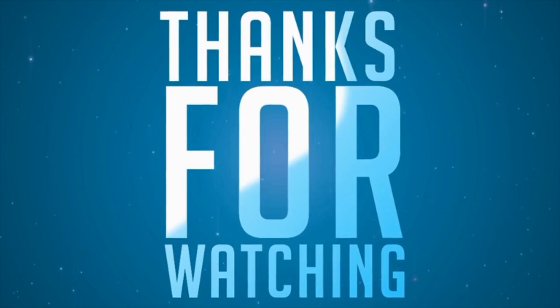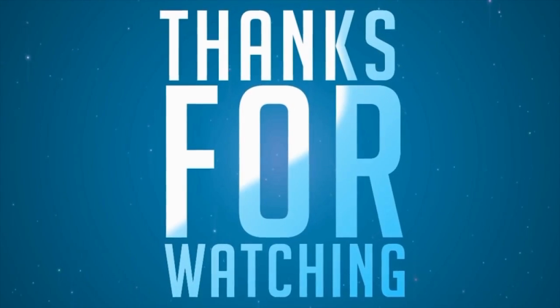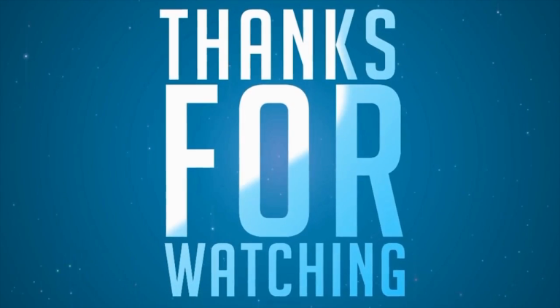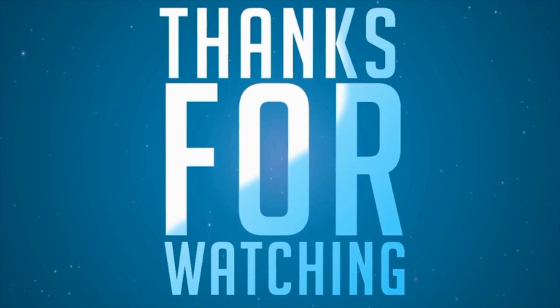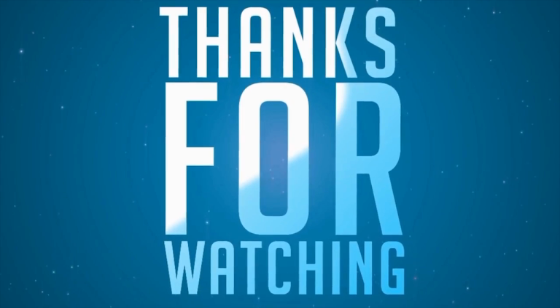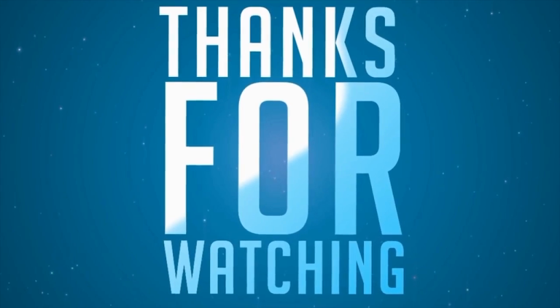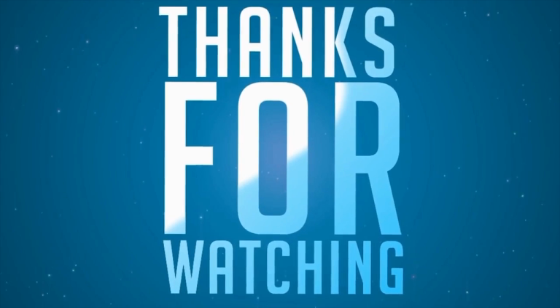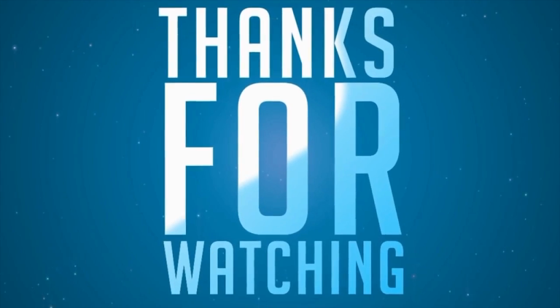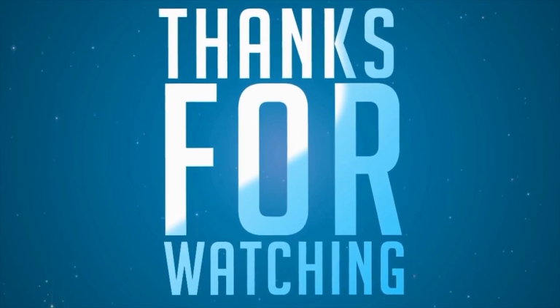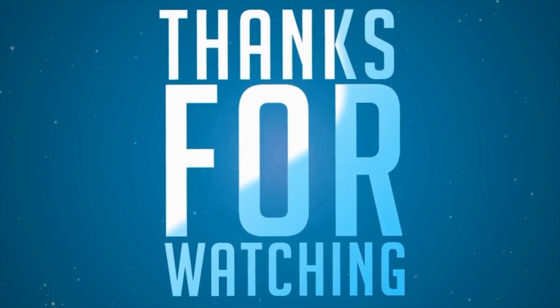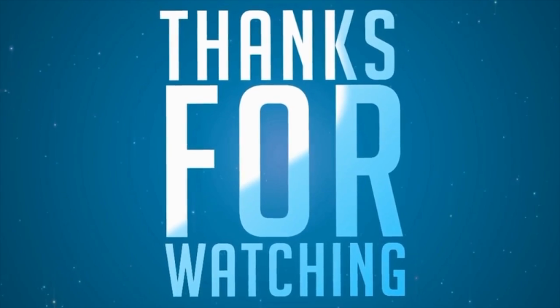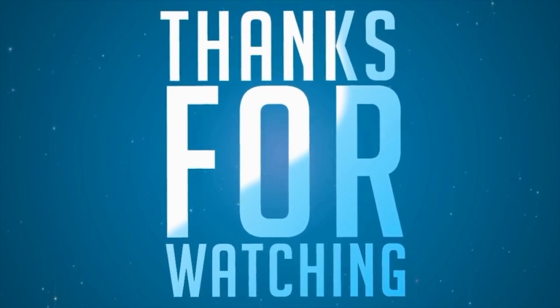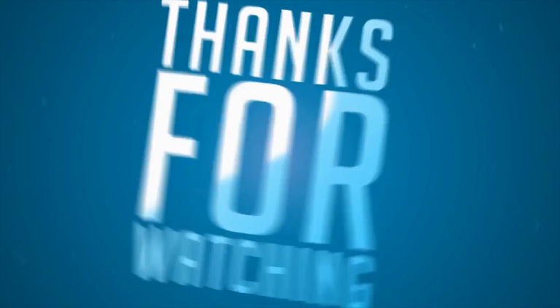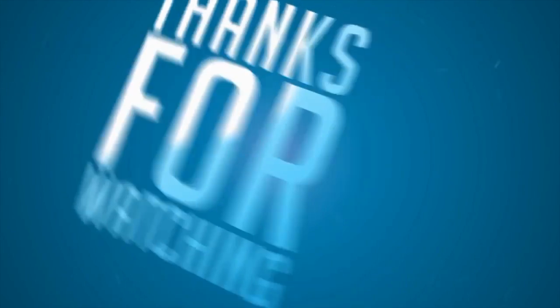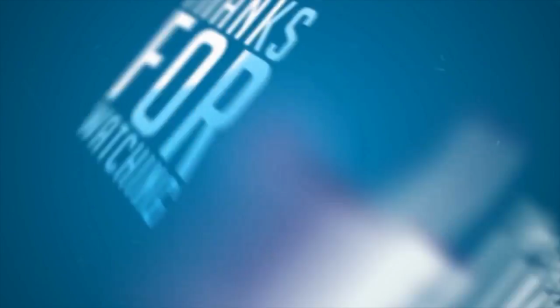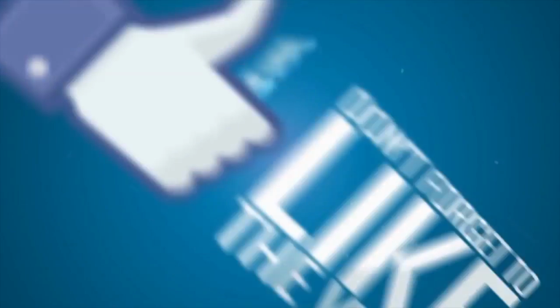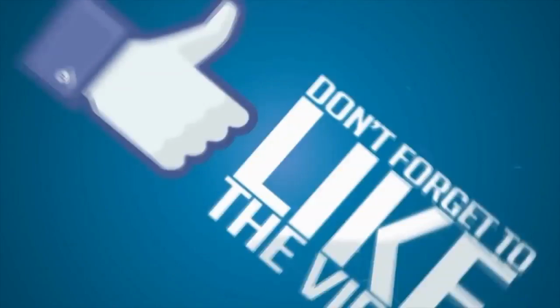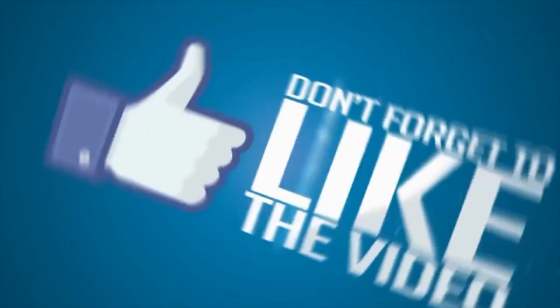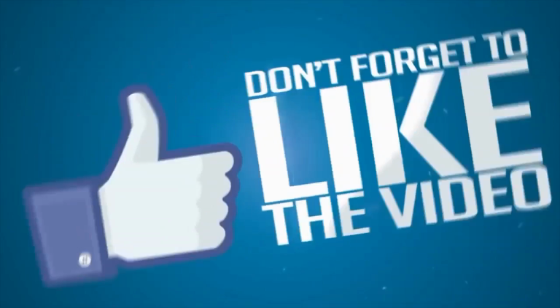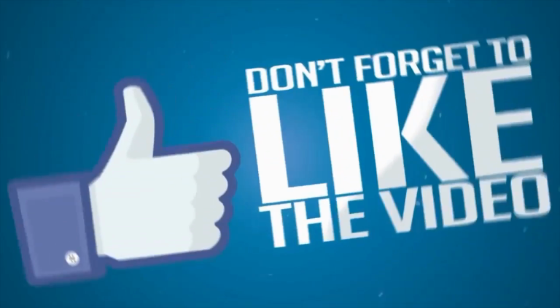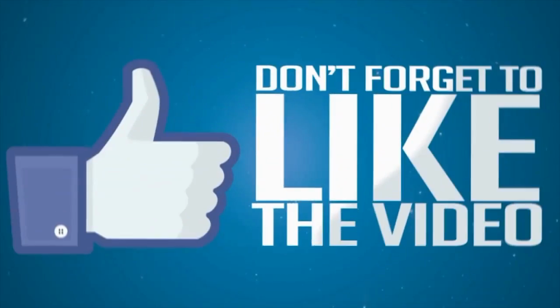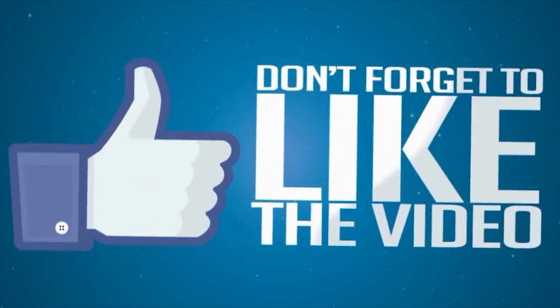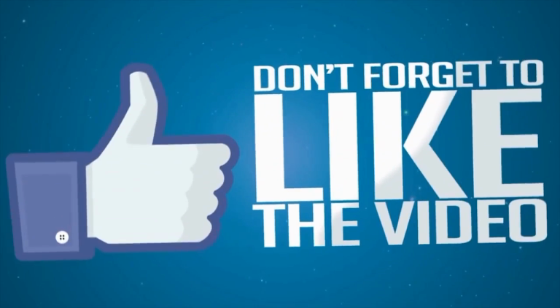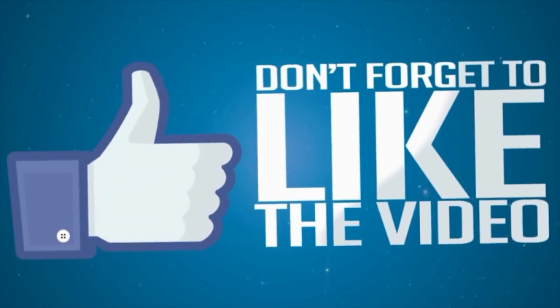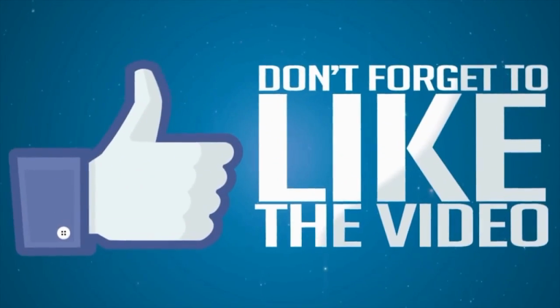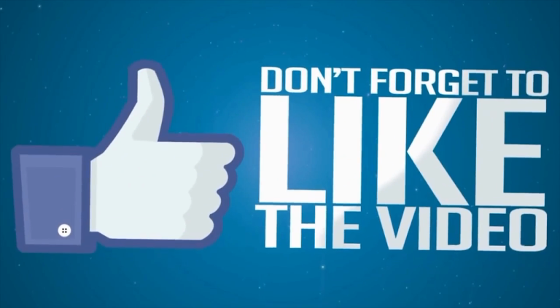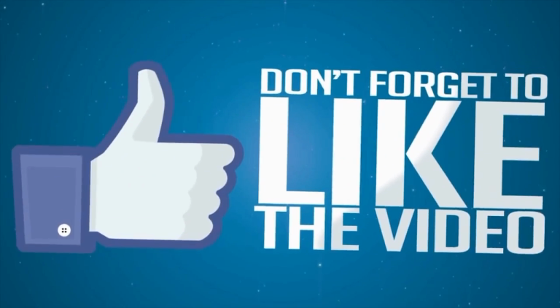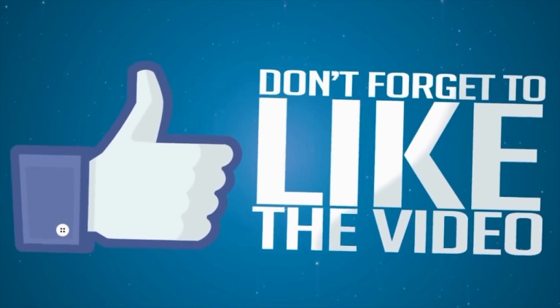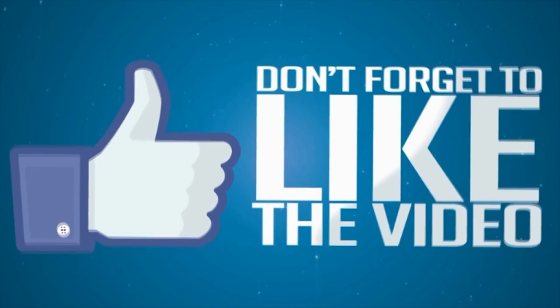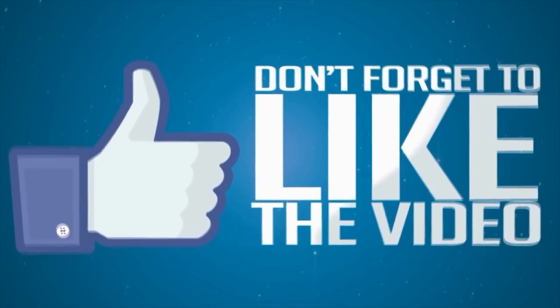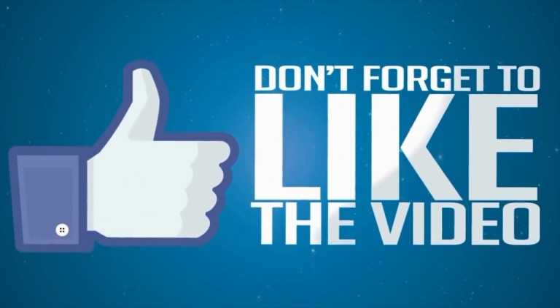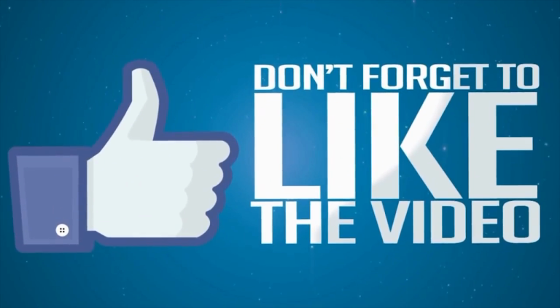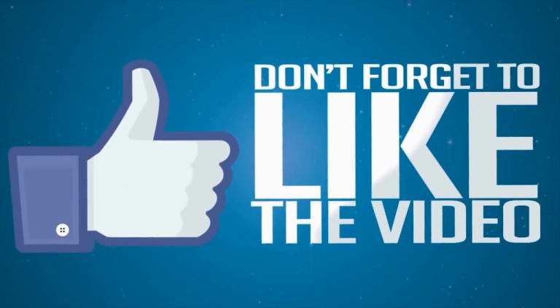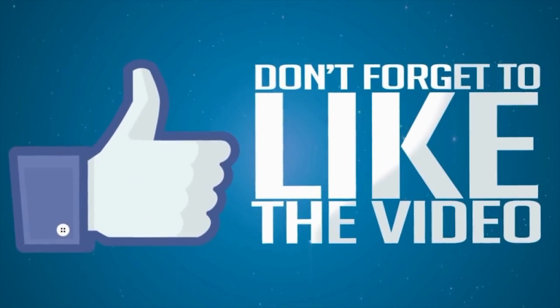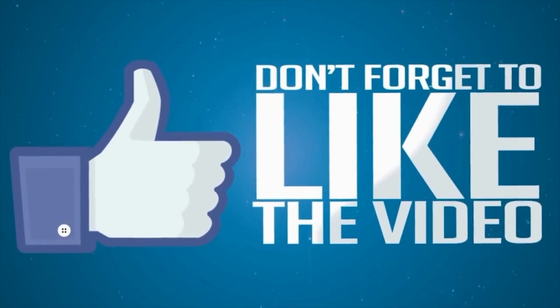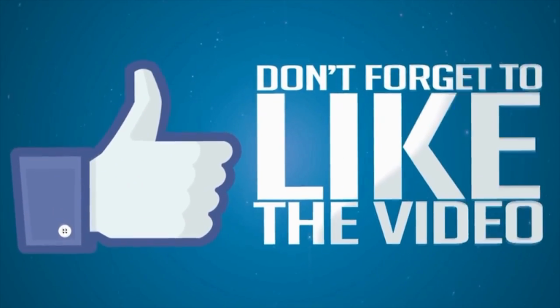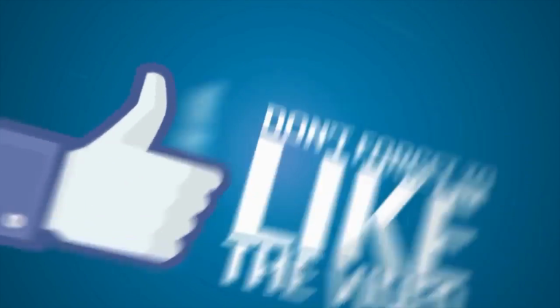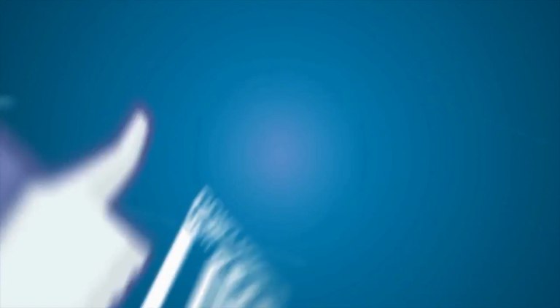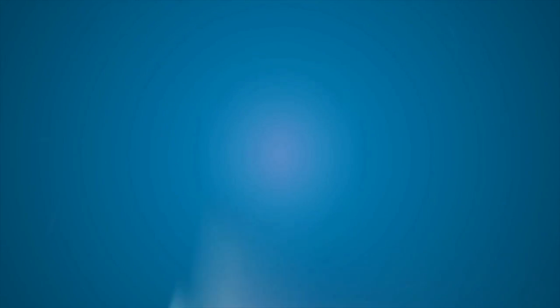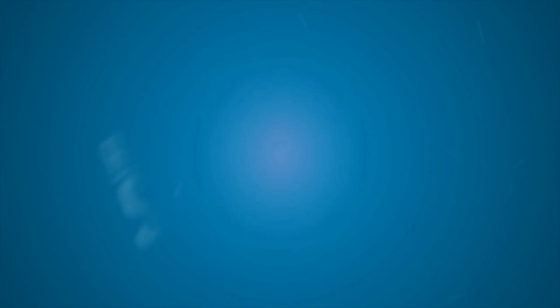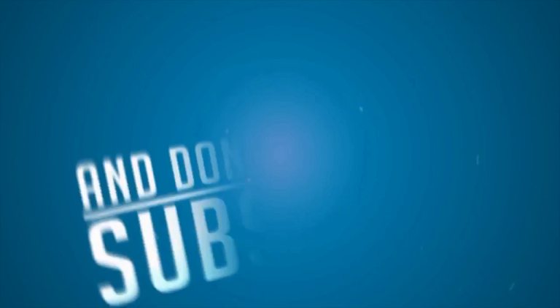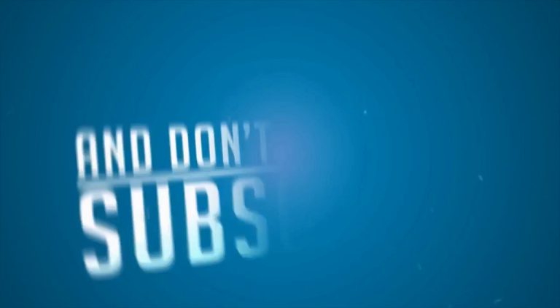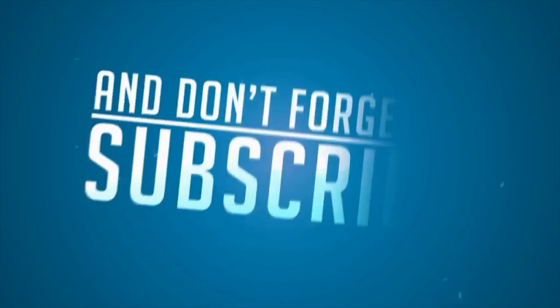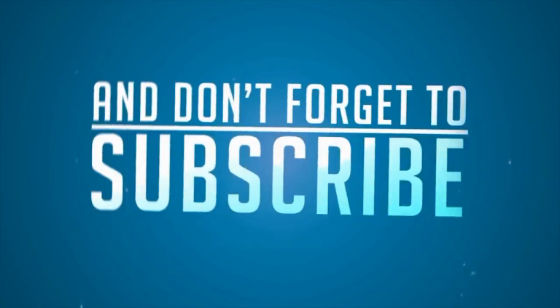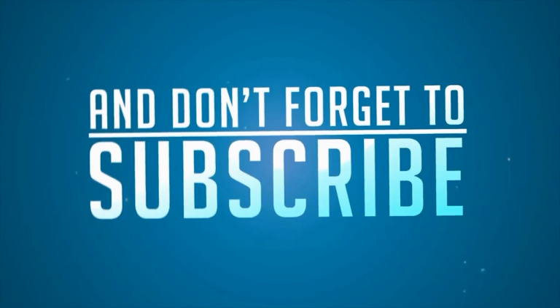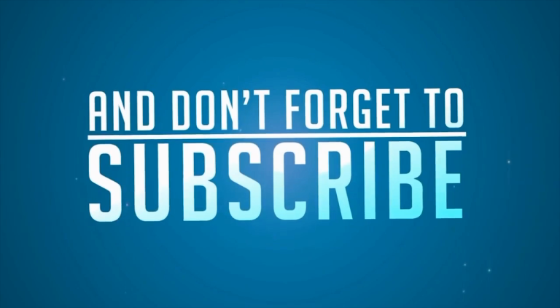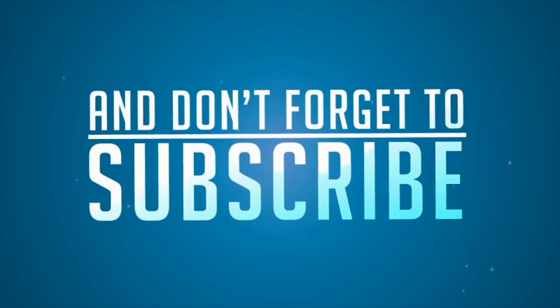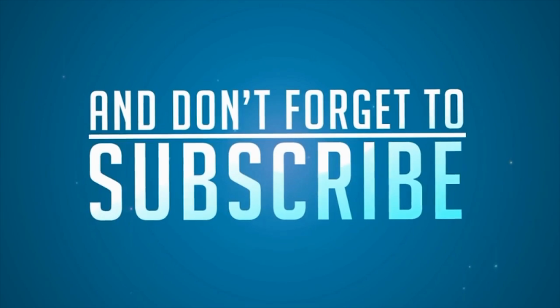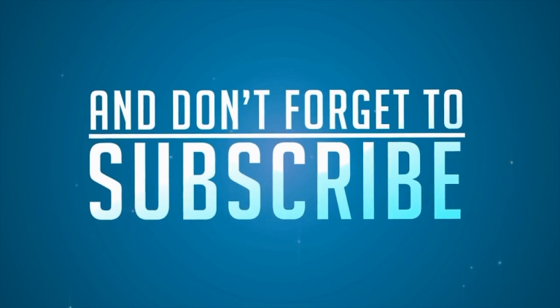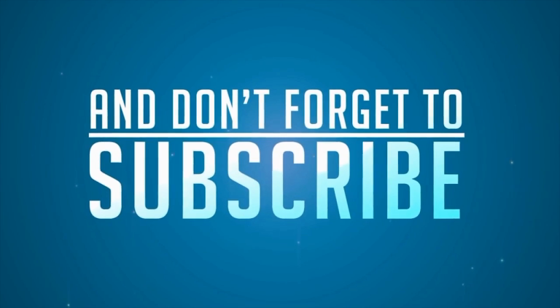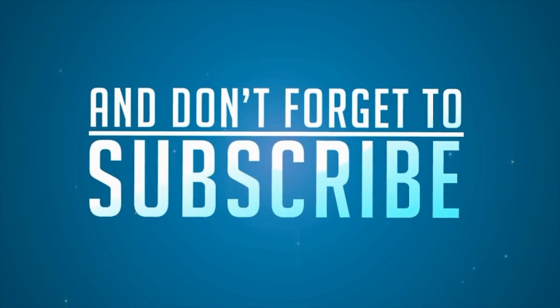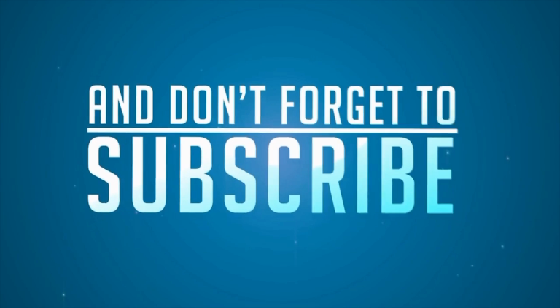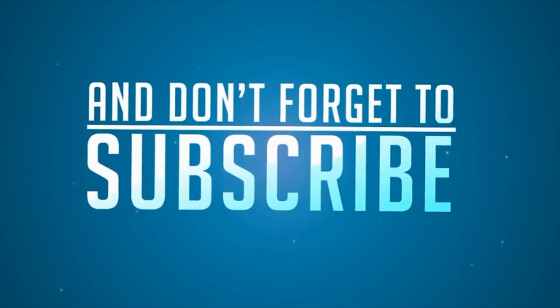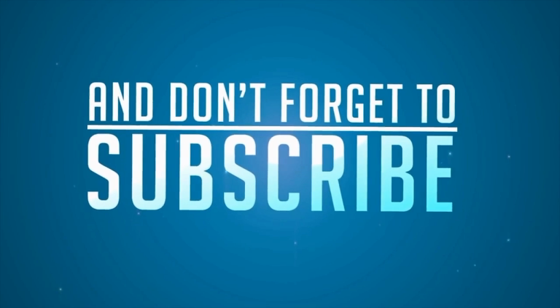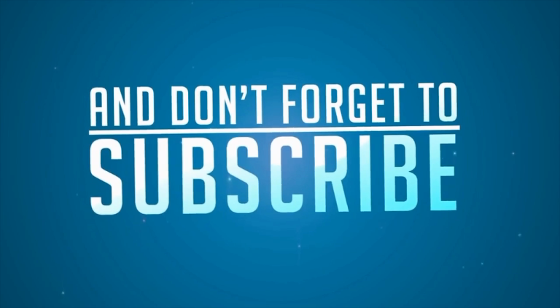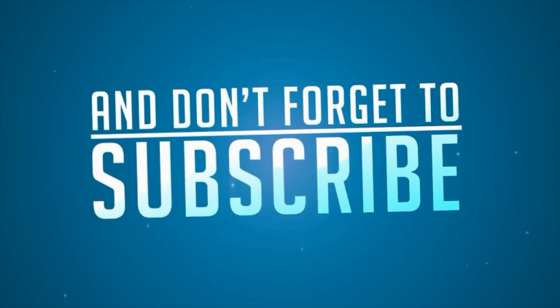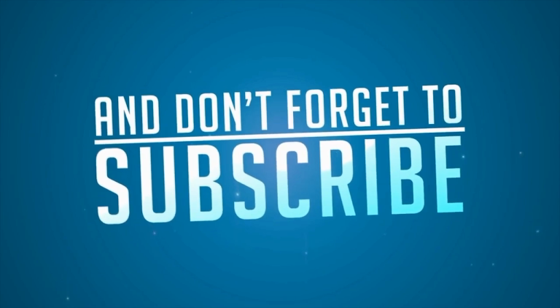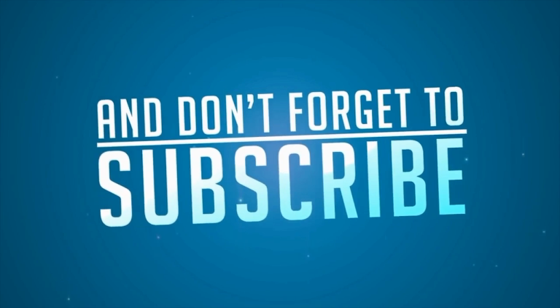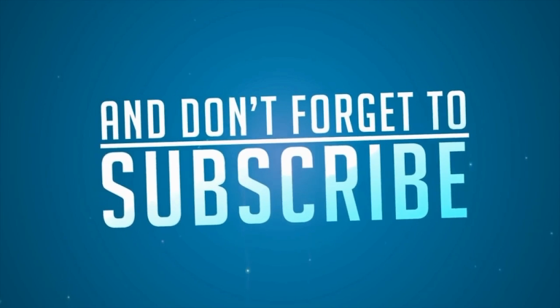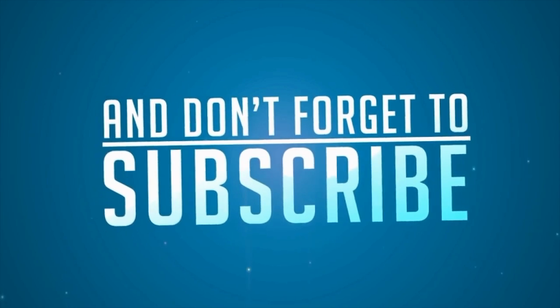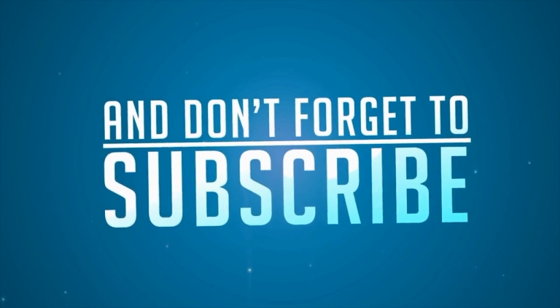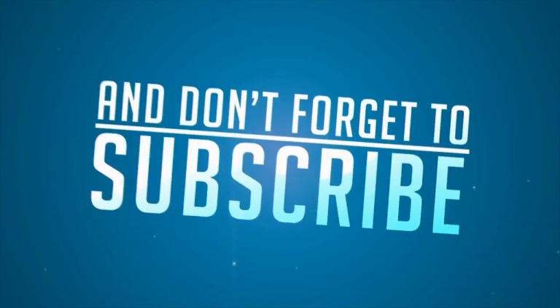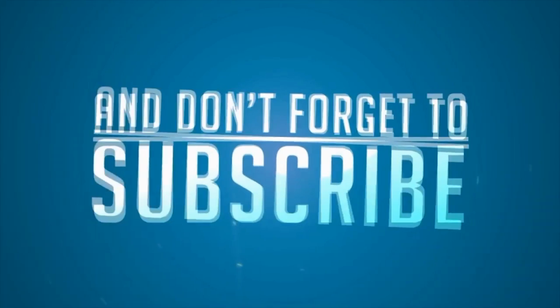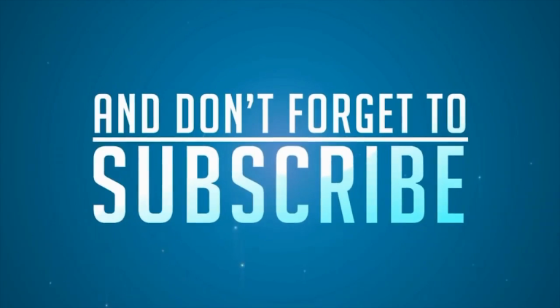Thanks for watching guys. Don't forget to like the video and don't forget to subscribe. Alright.